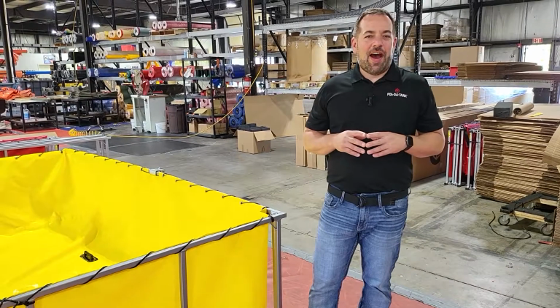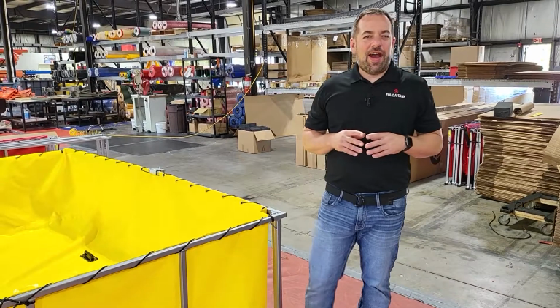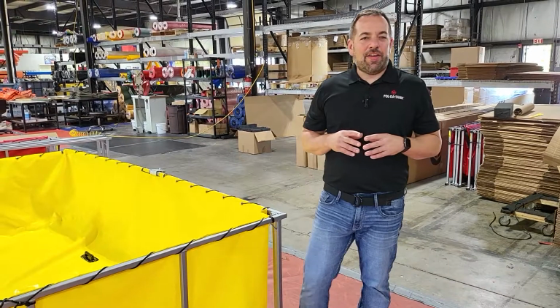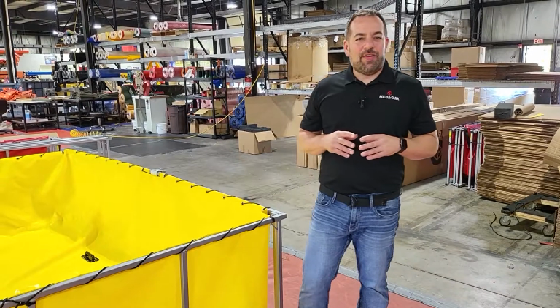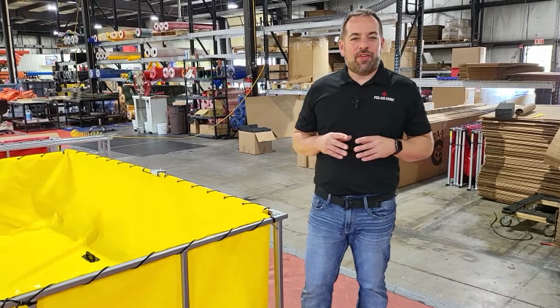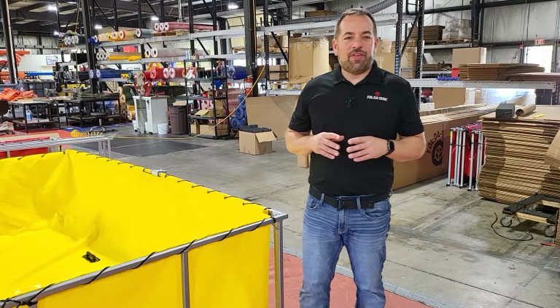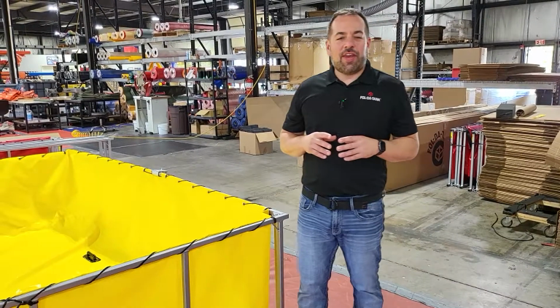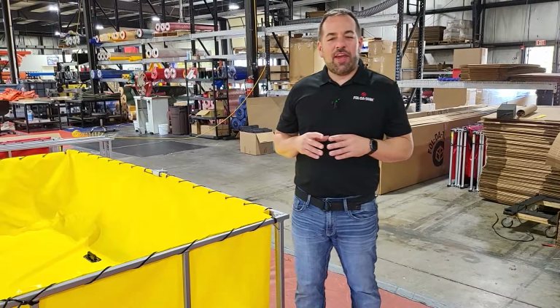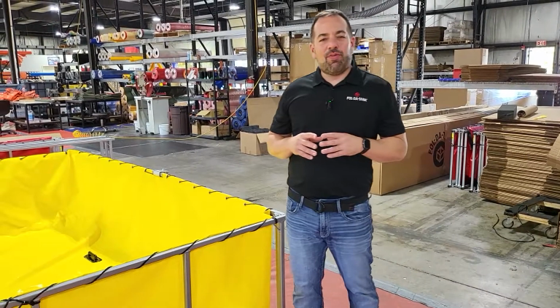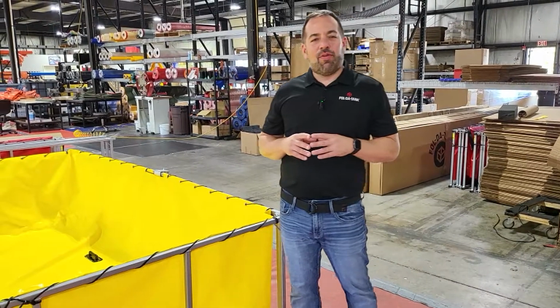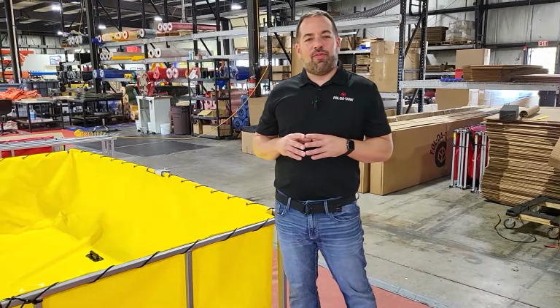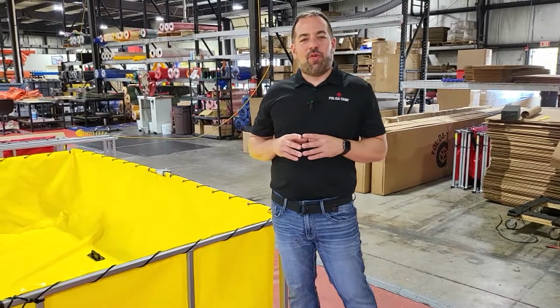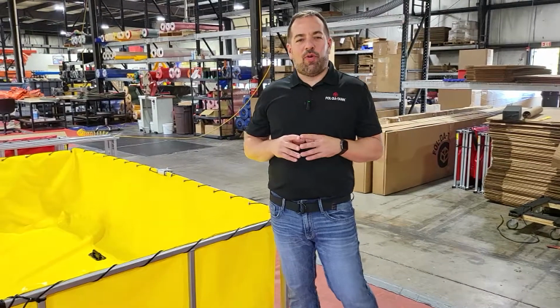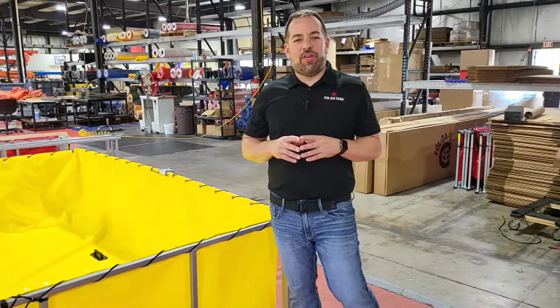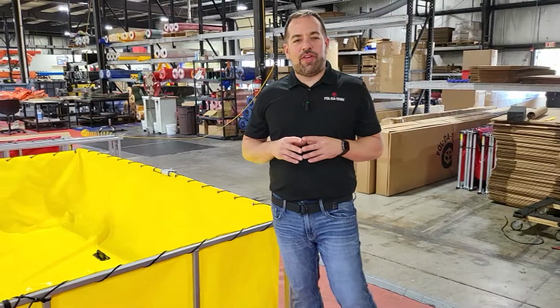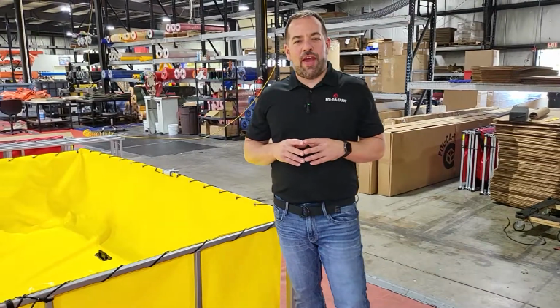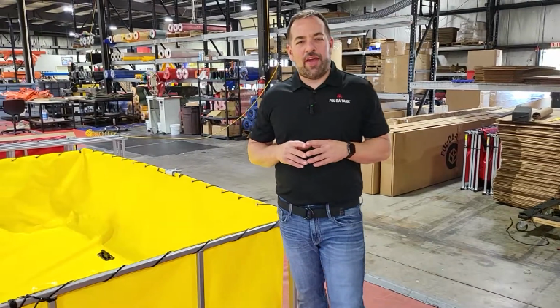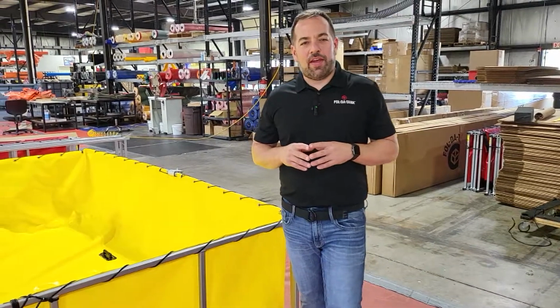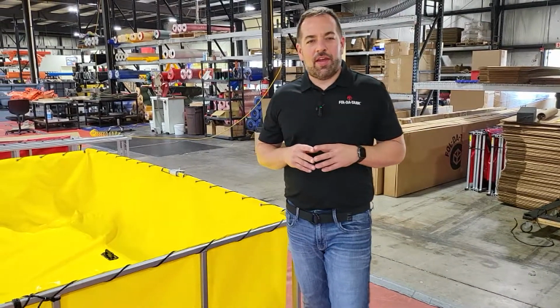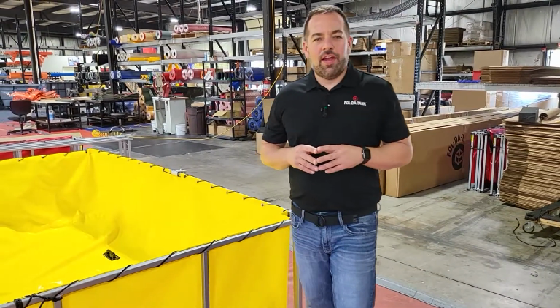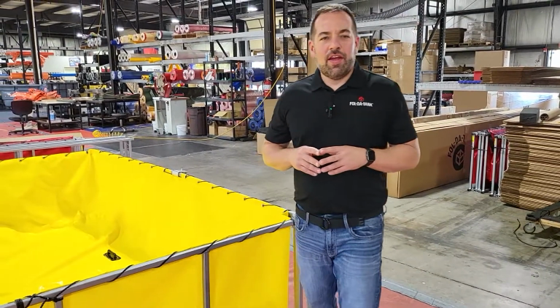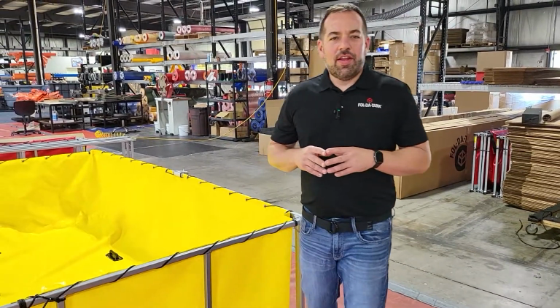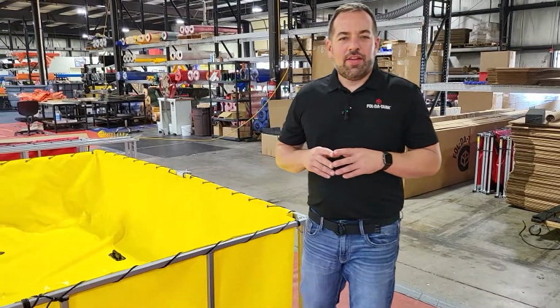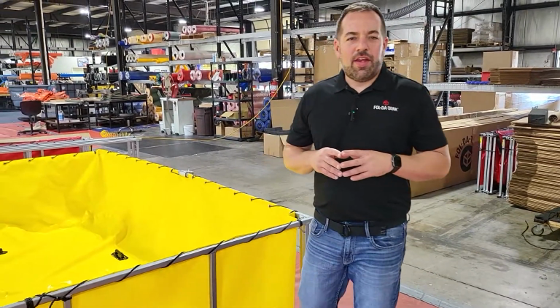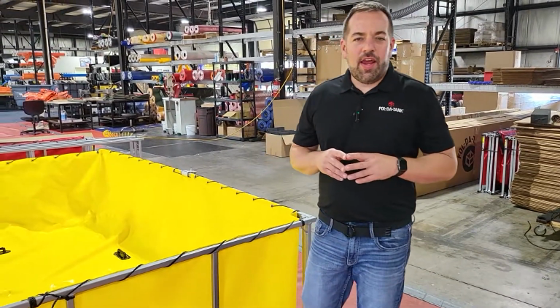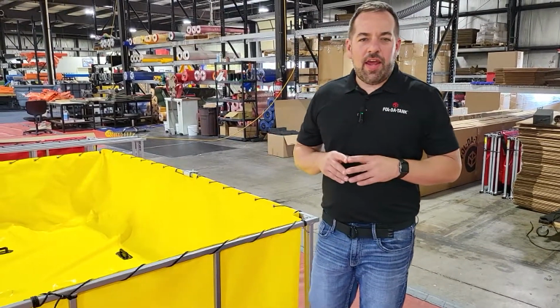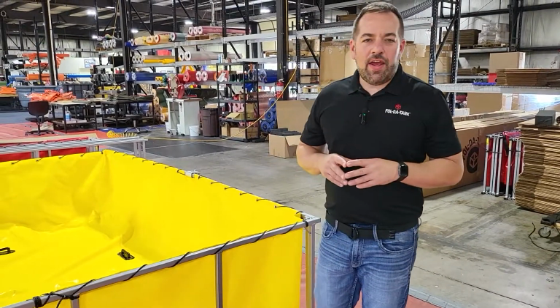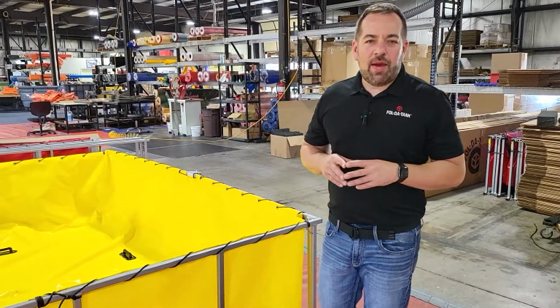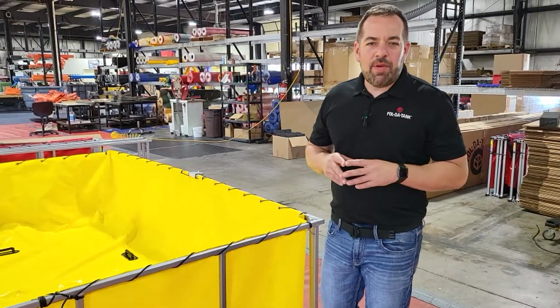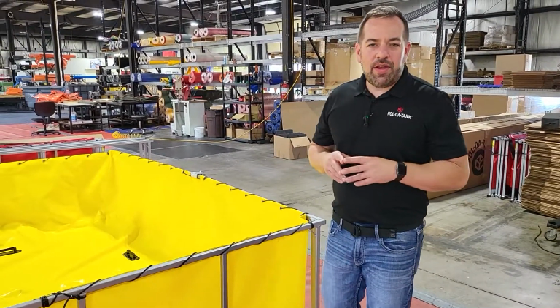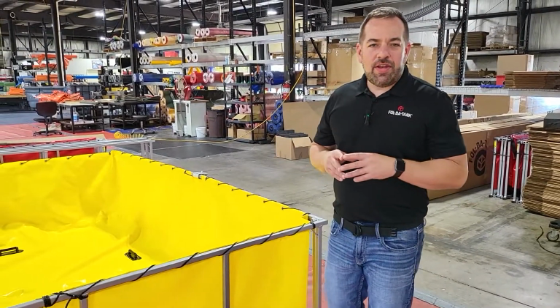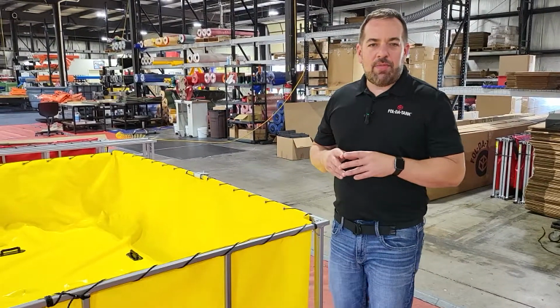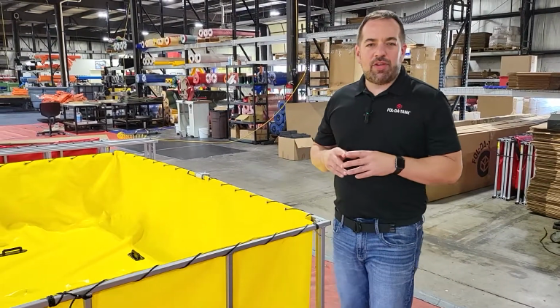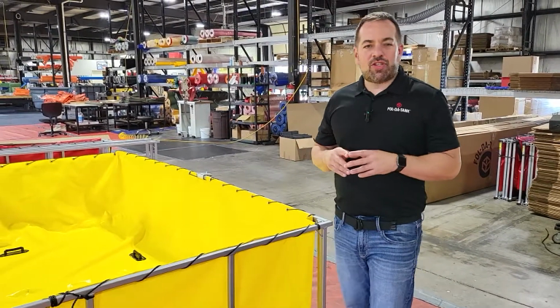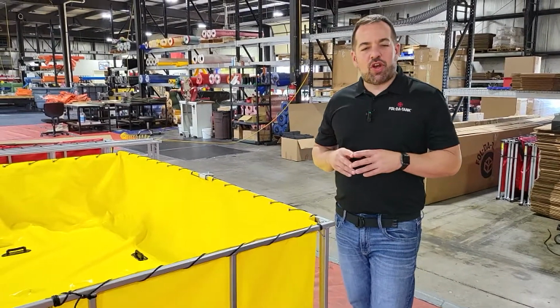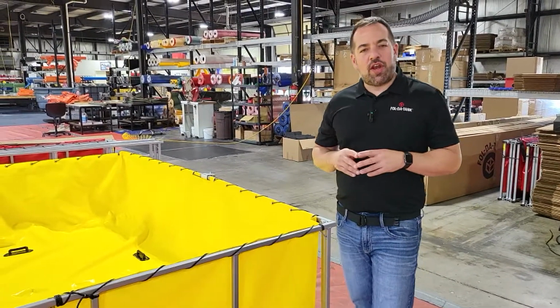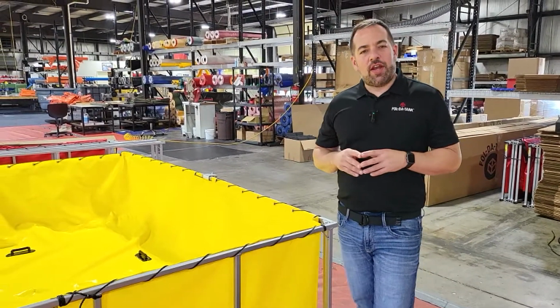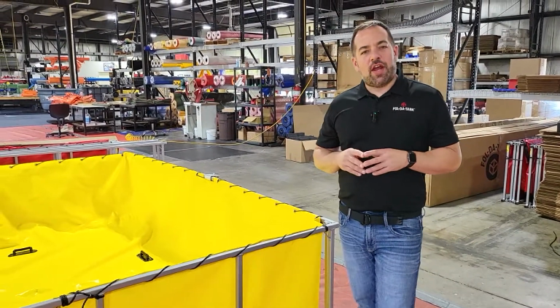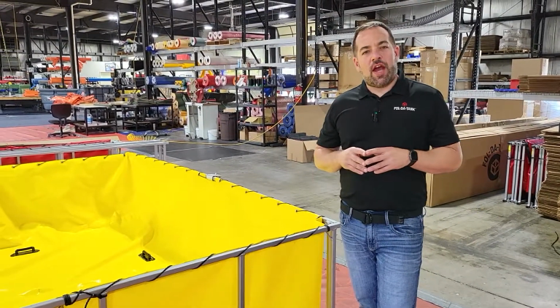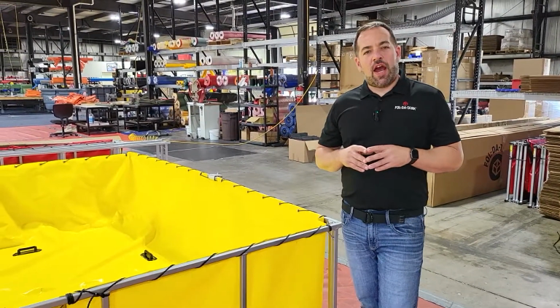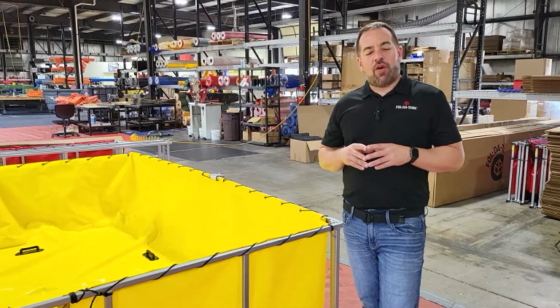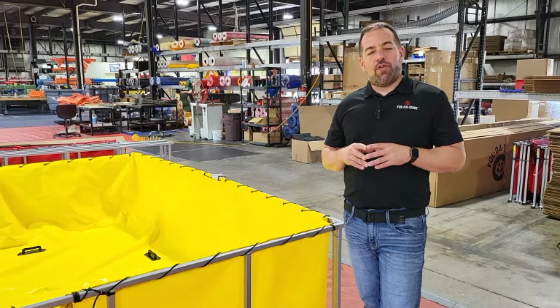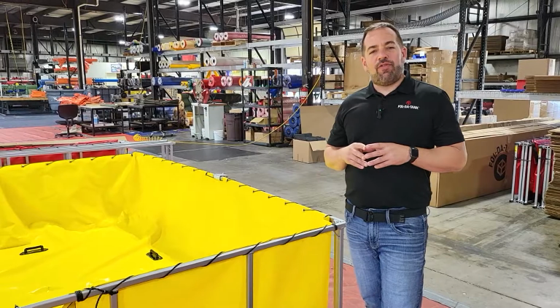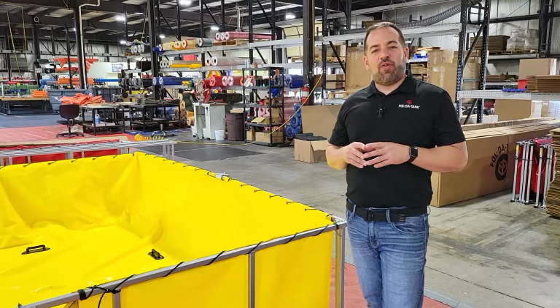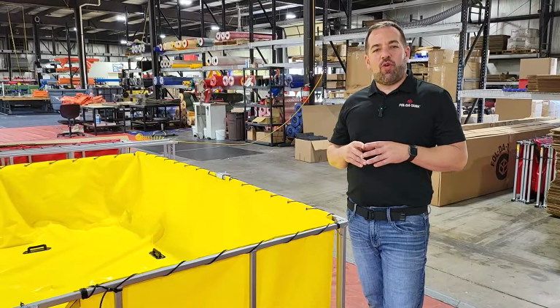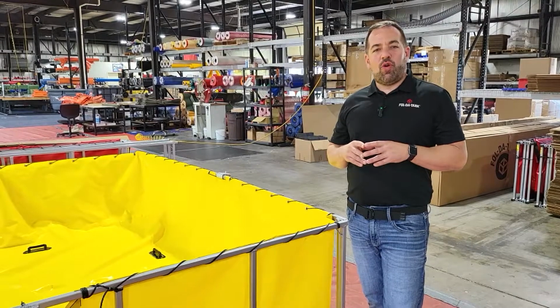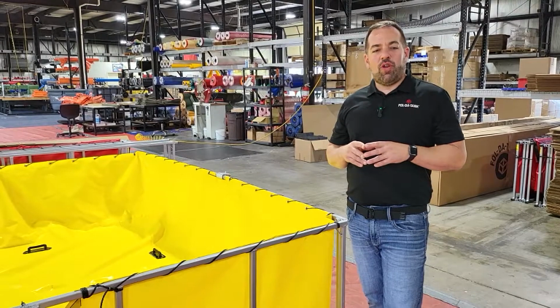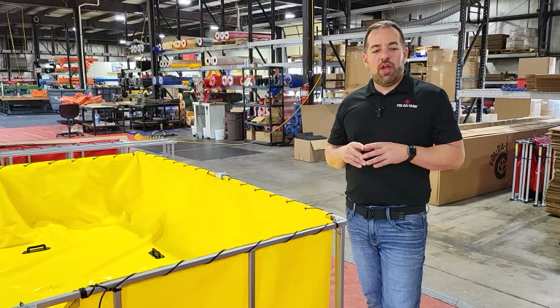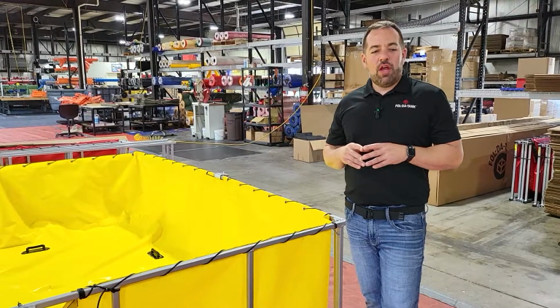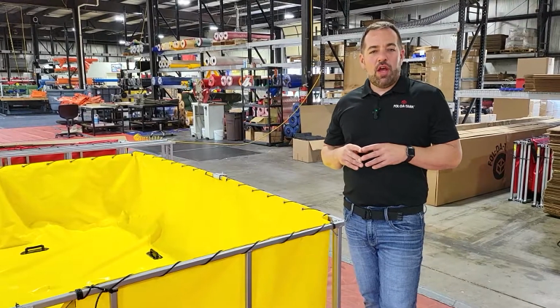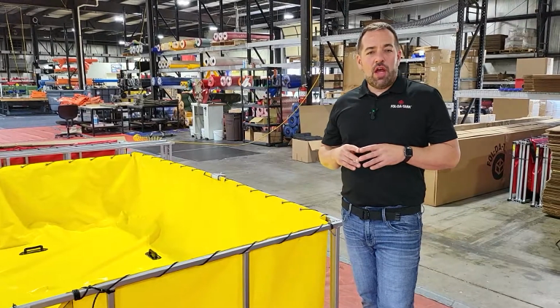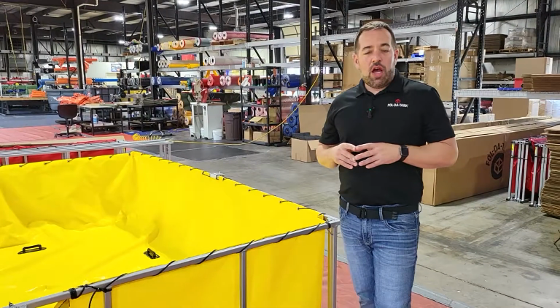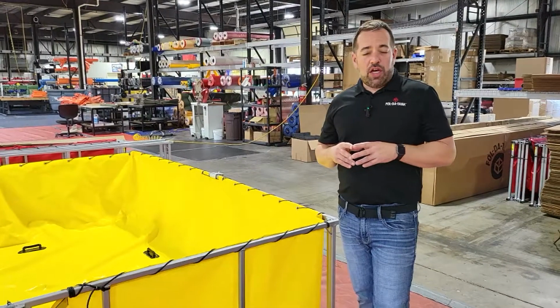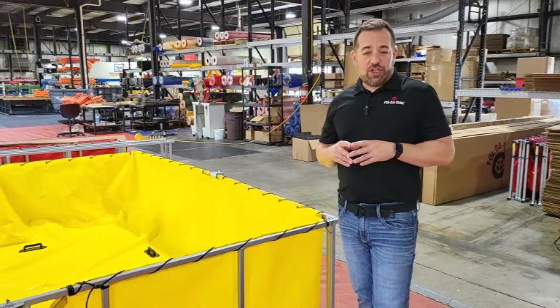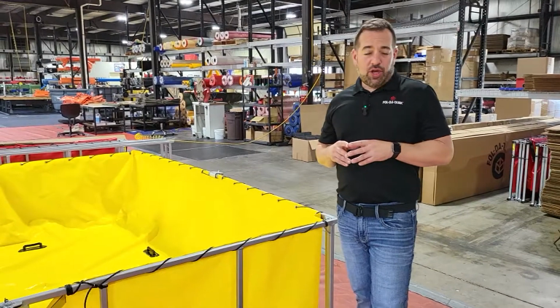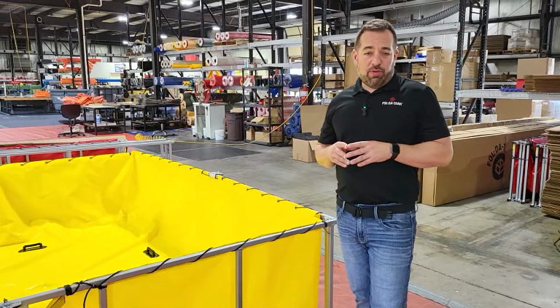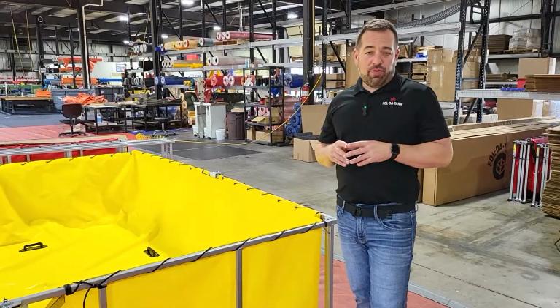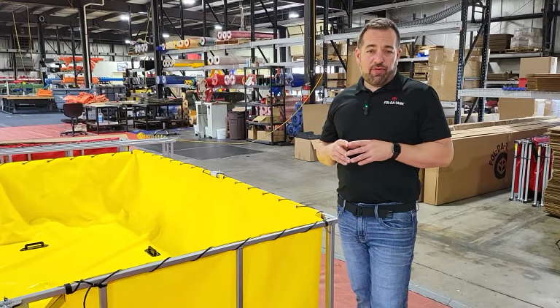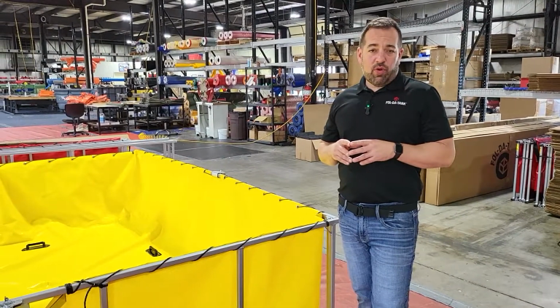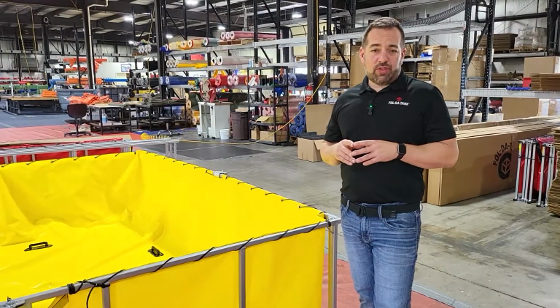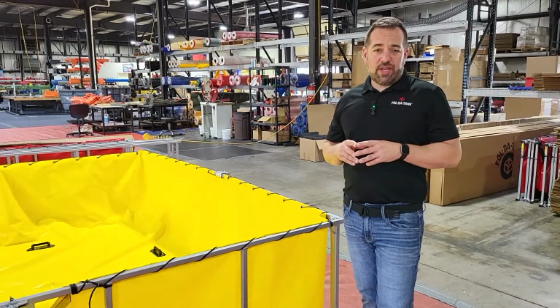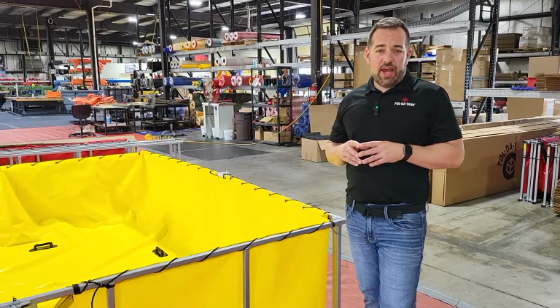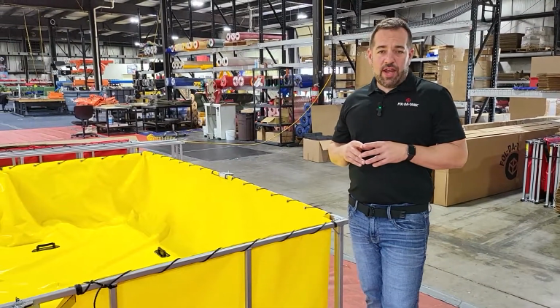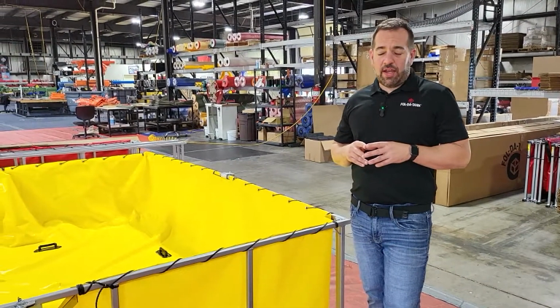Hi, this is Keith with FoldaTank. Today I'm going to demonstrate how to fold a double fold tank.